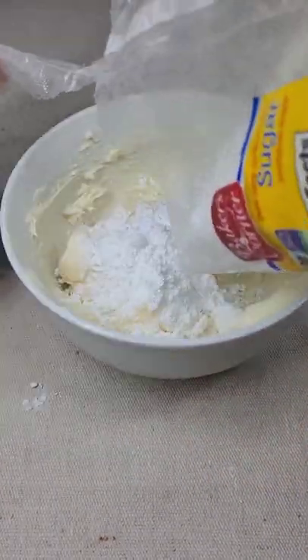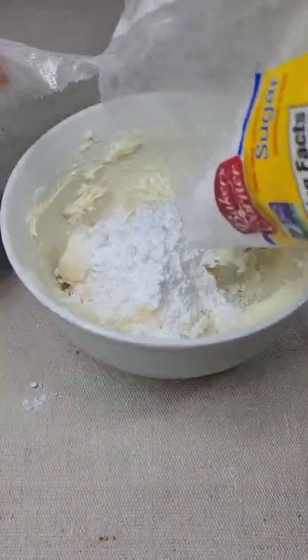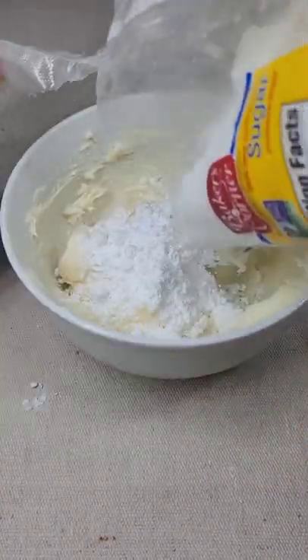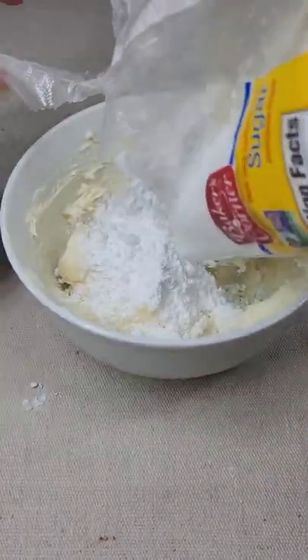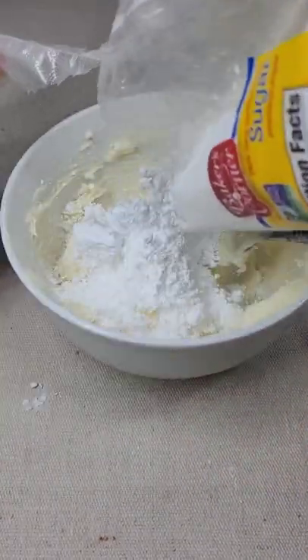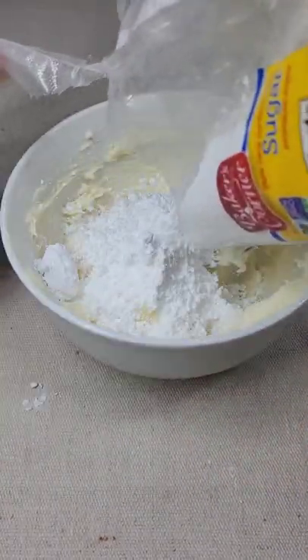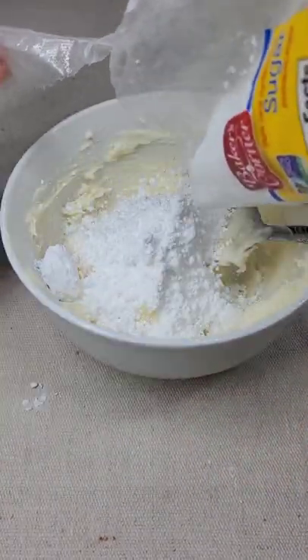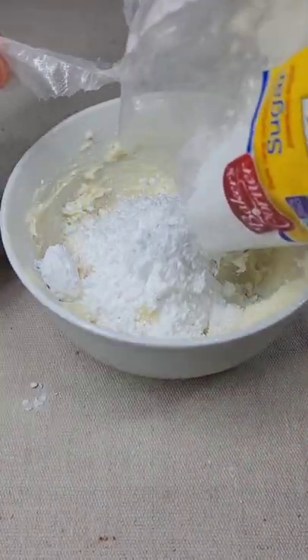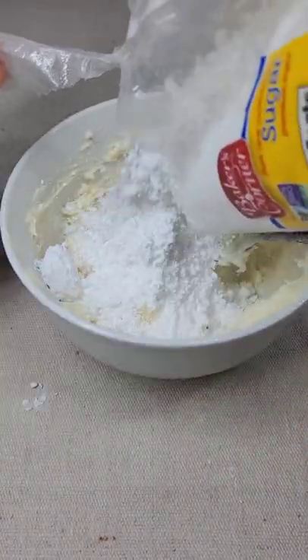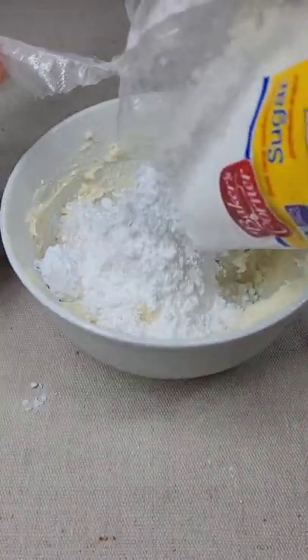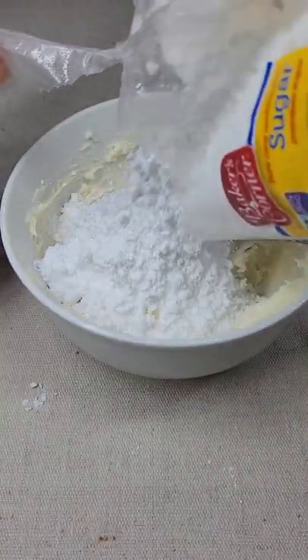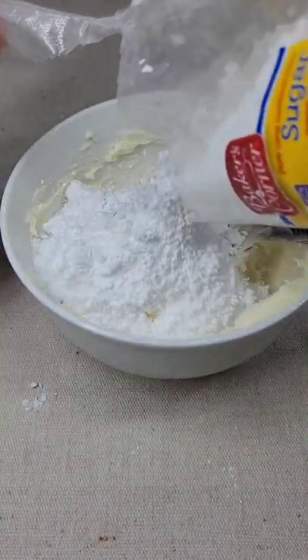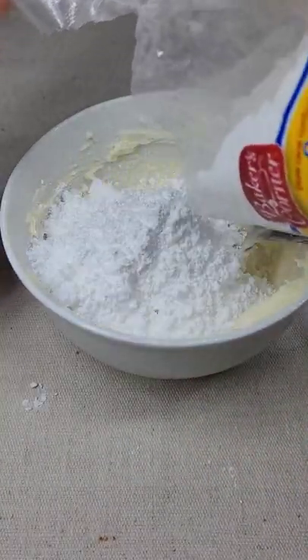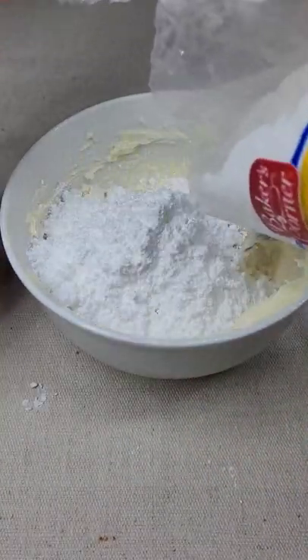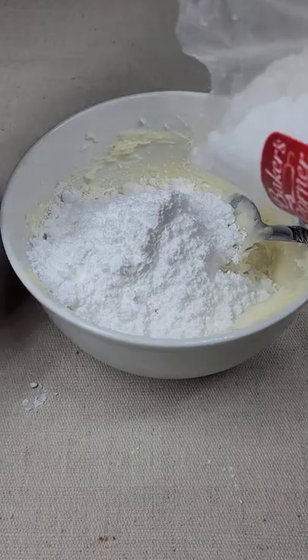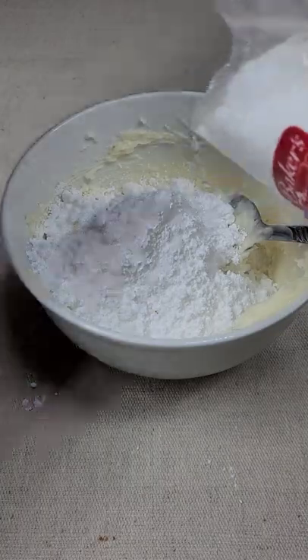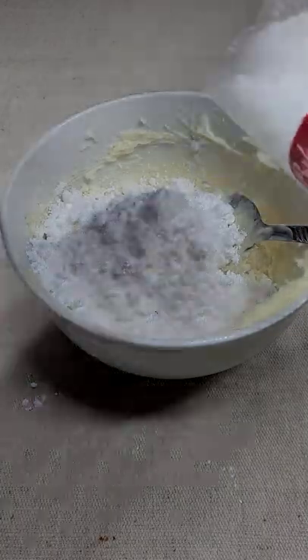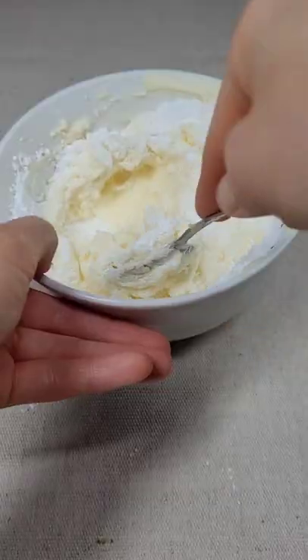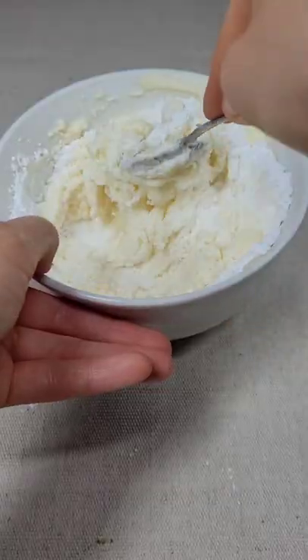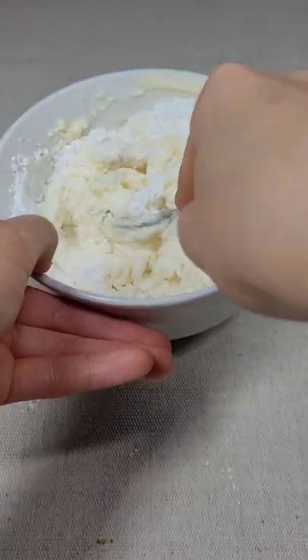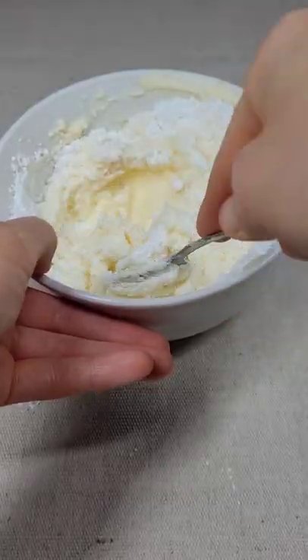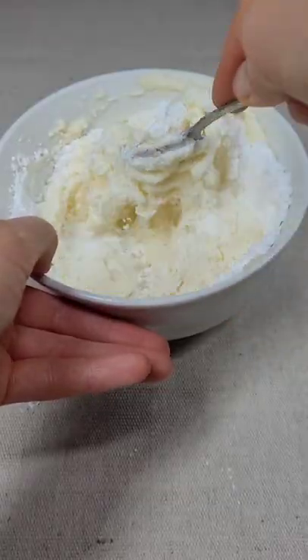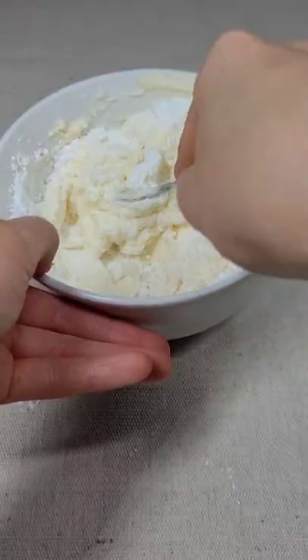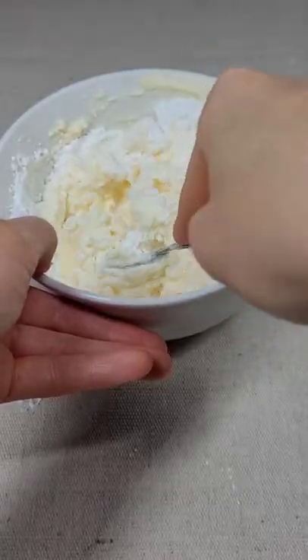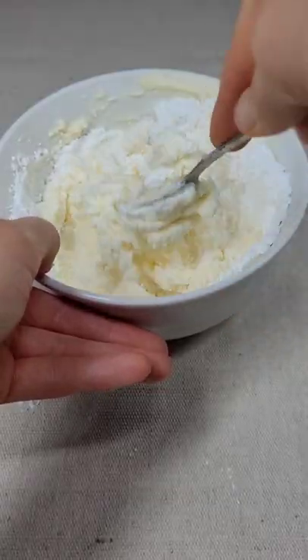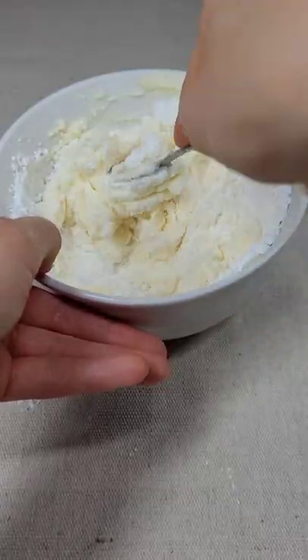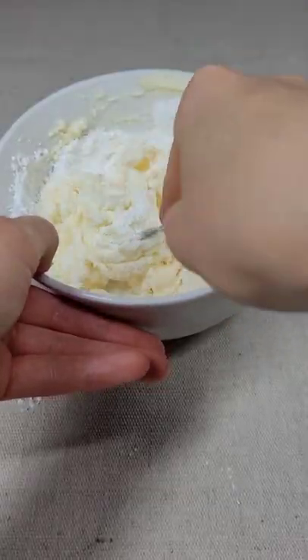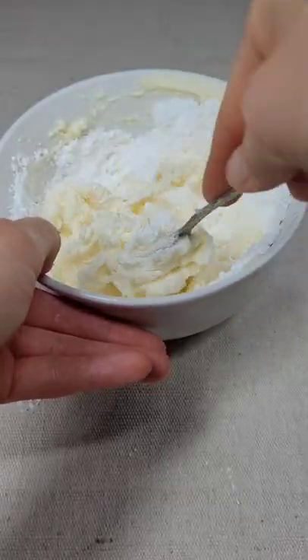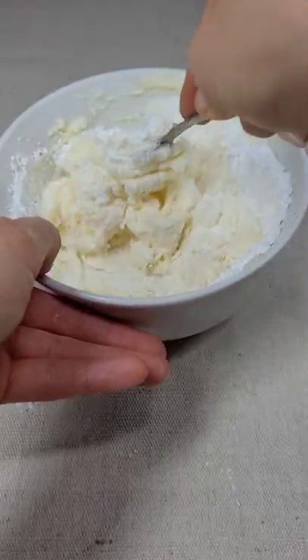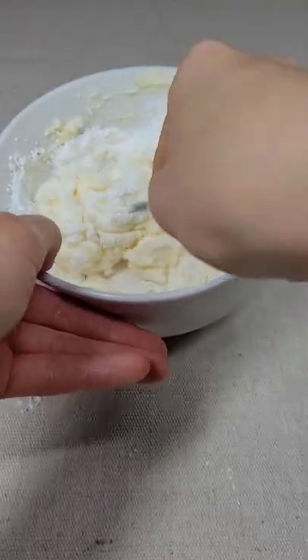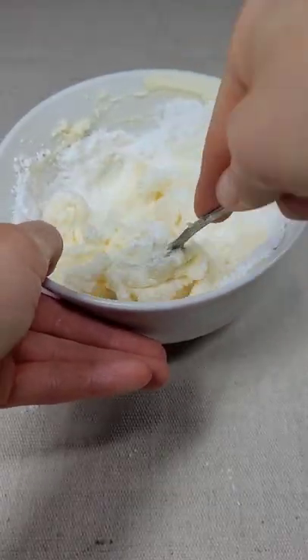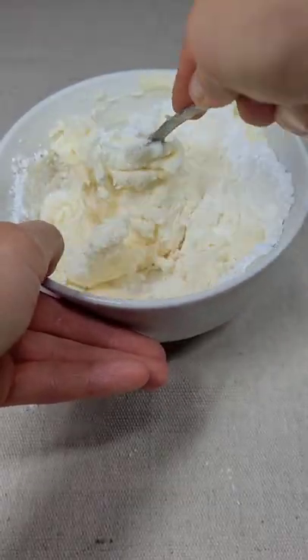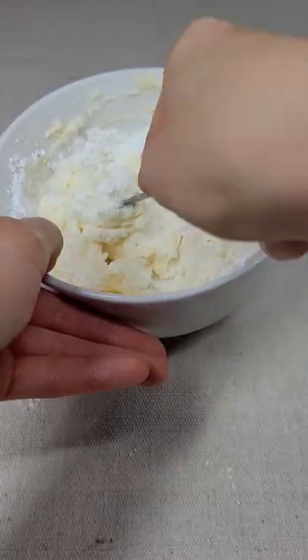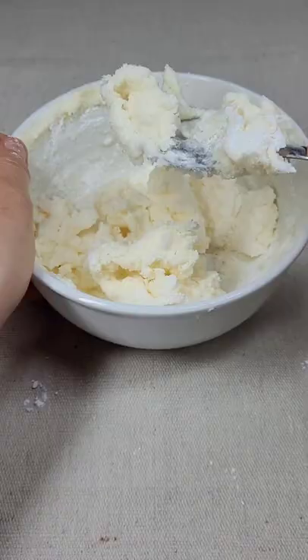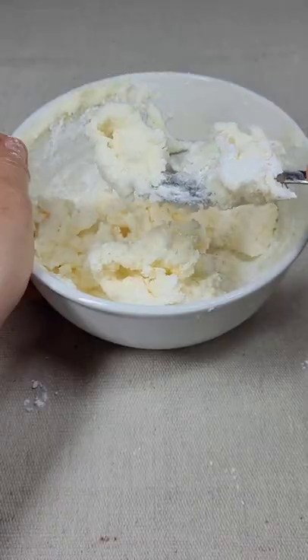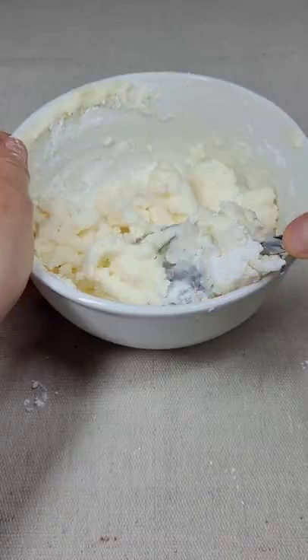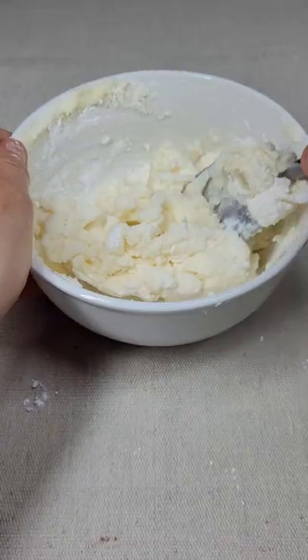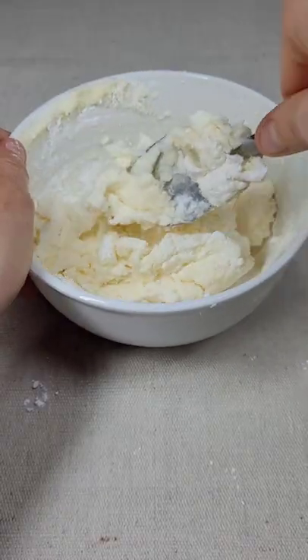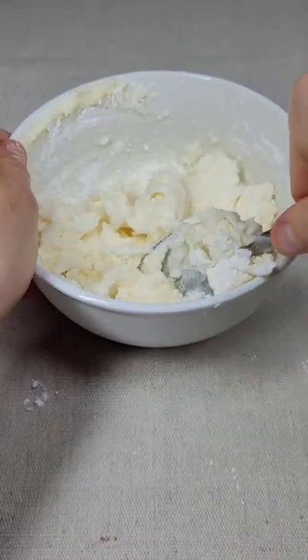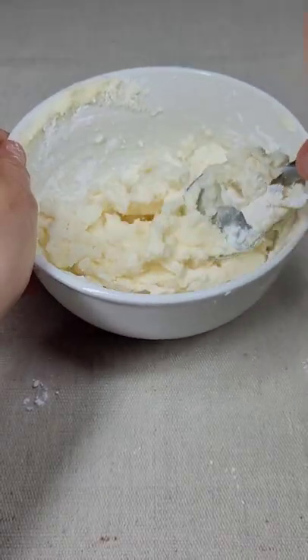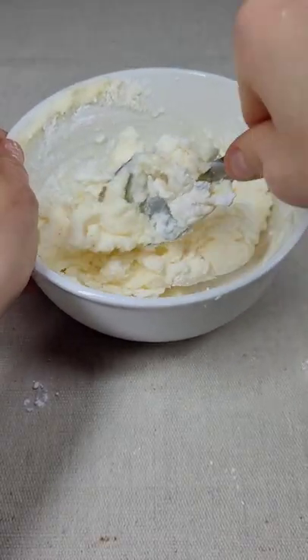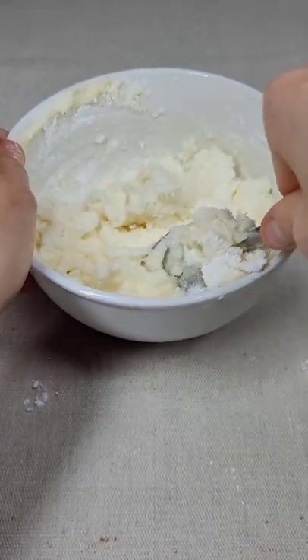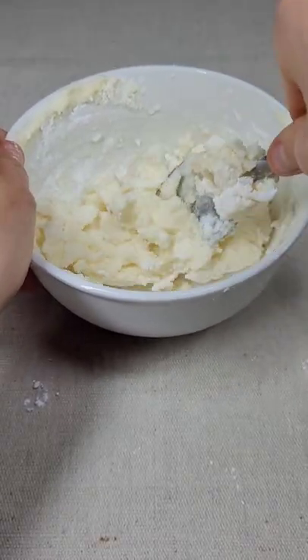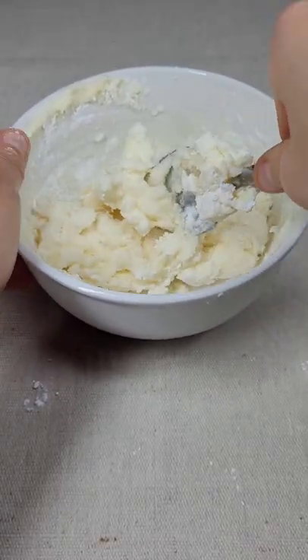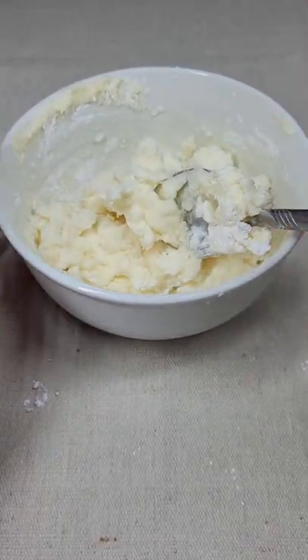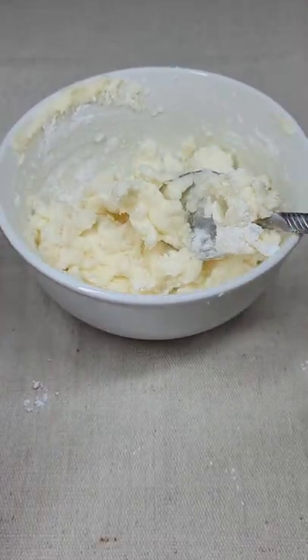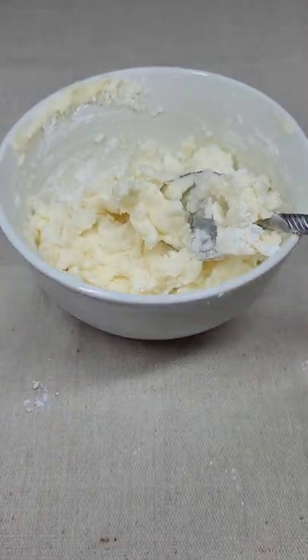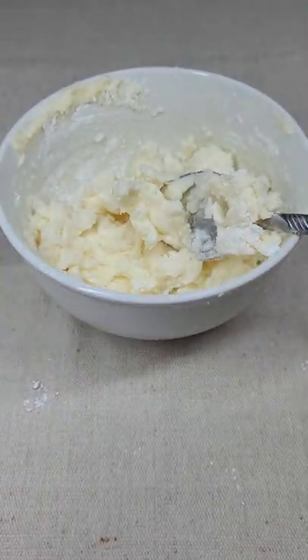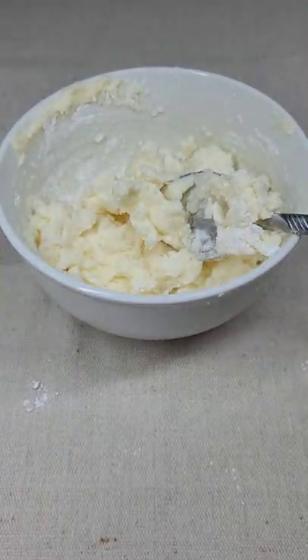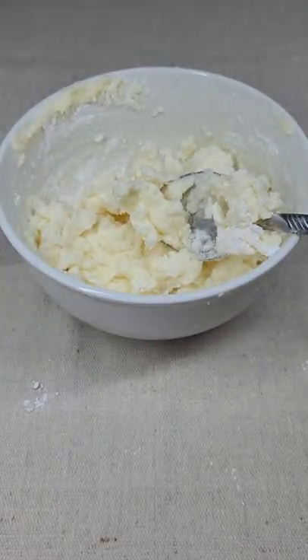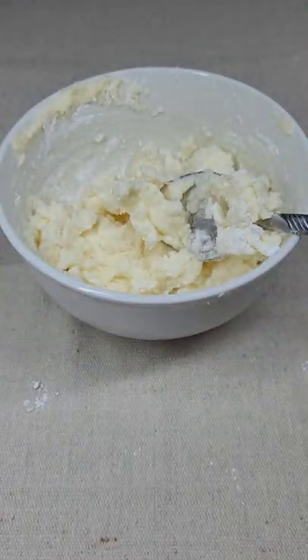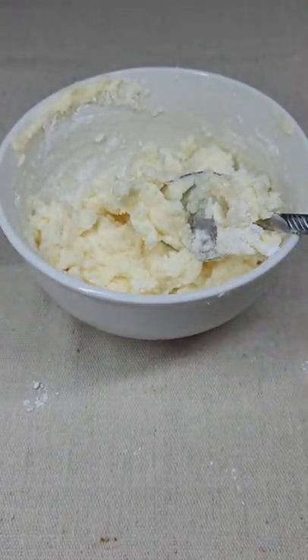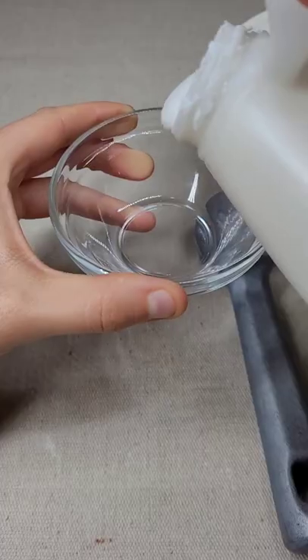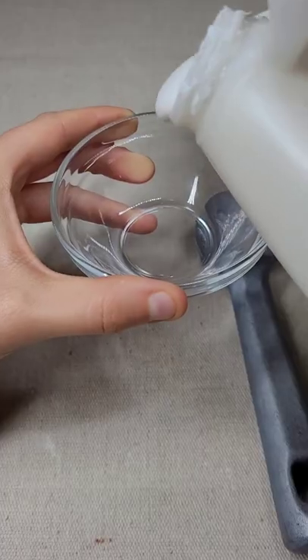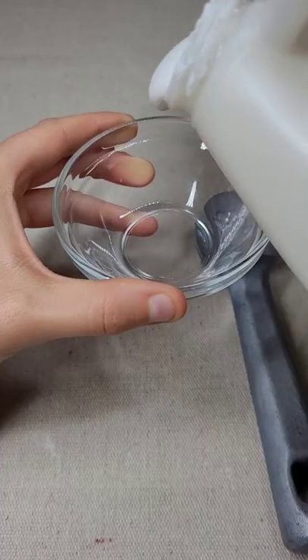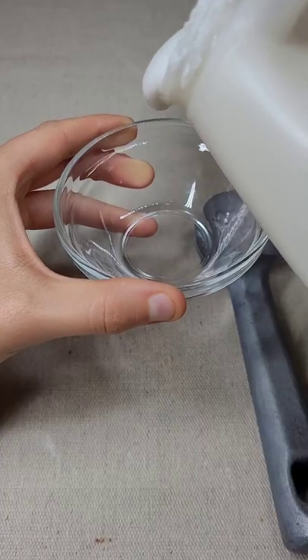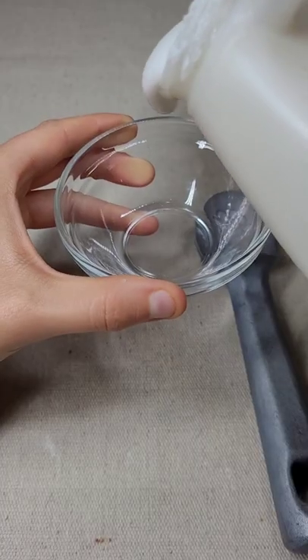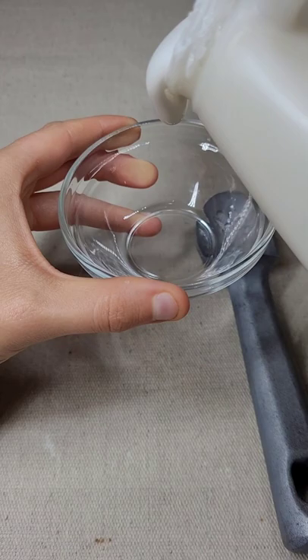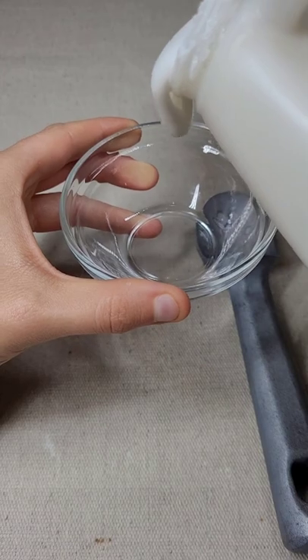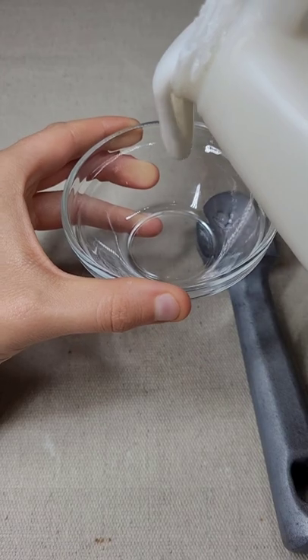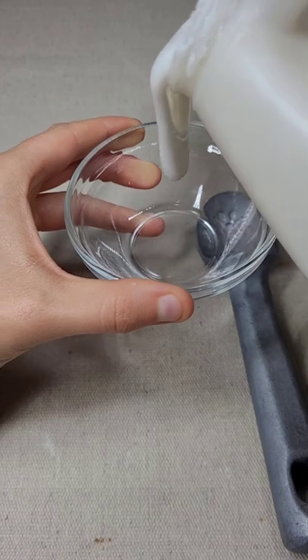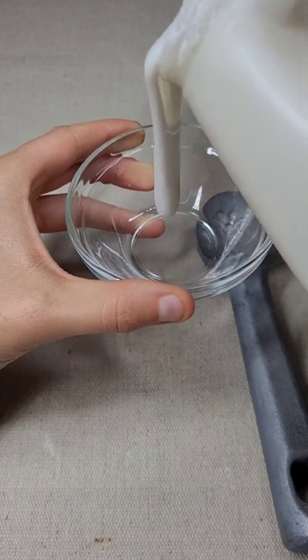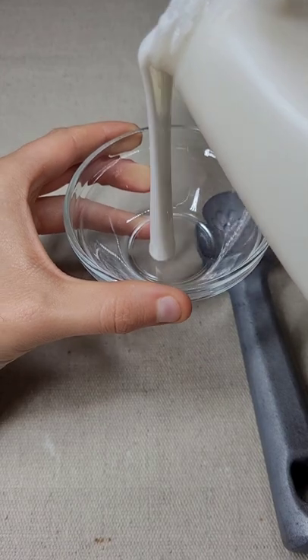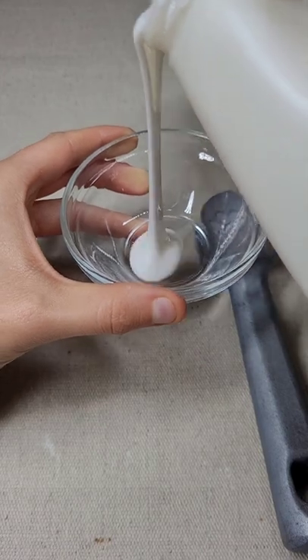Since I used buttercream, I needed to add just about another cup more. Mix it up, and then it was just stiff enough. If you're using a different type of frosting, it might be a different story.